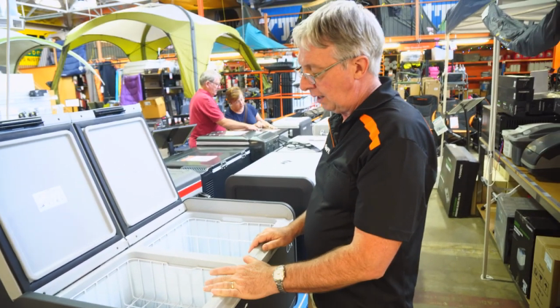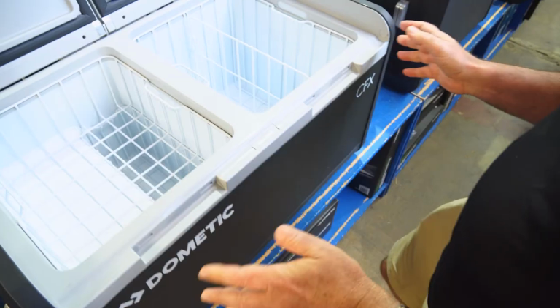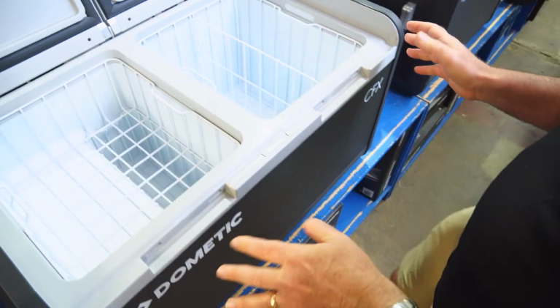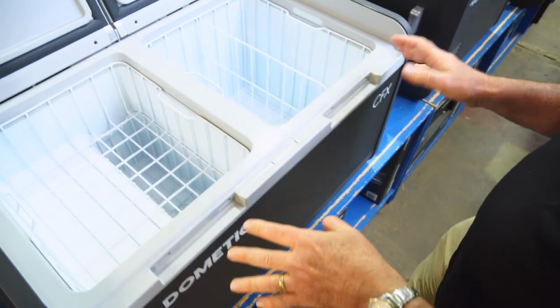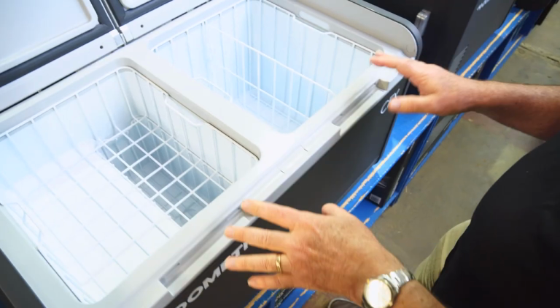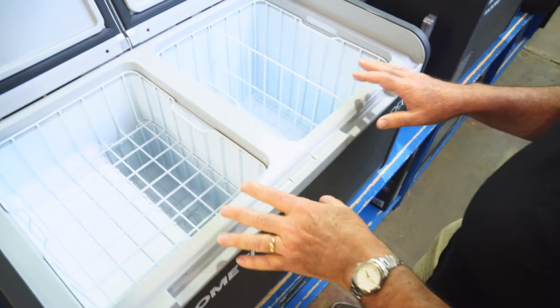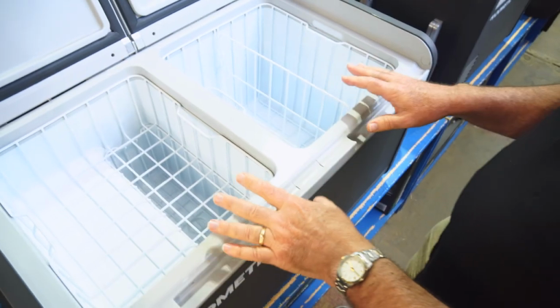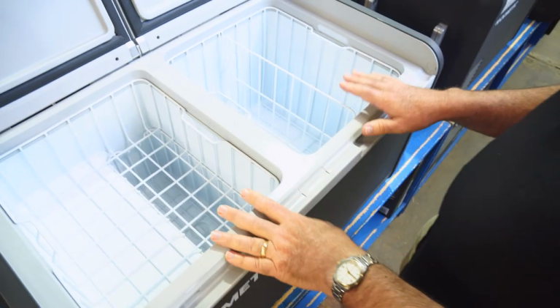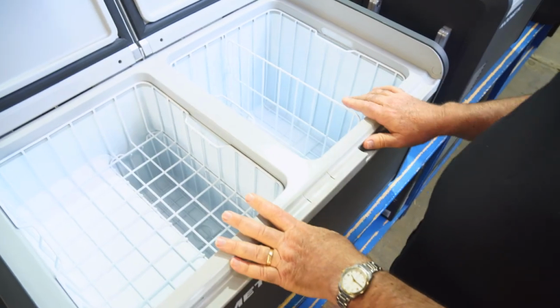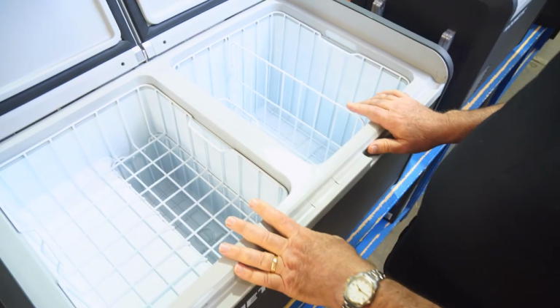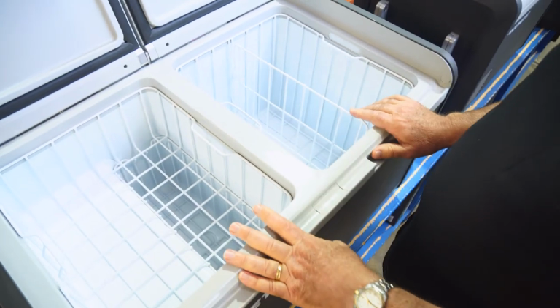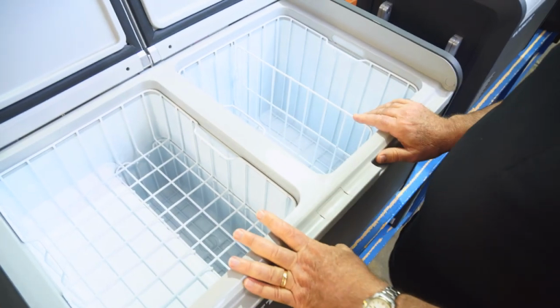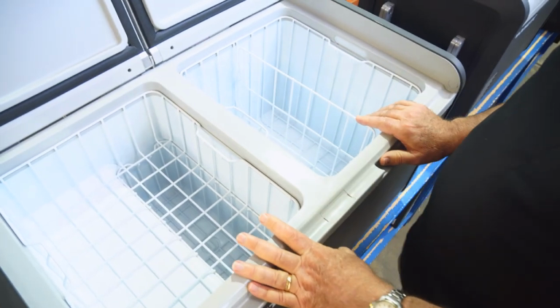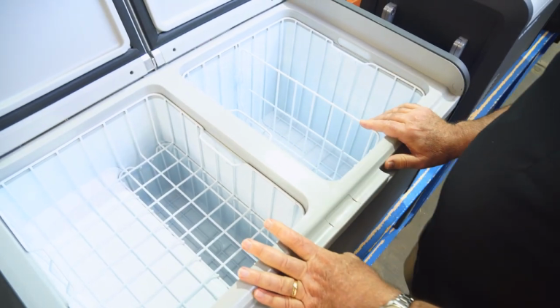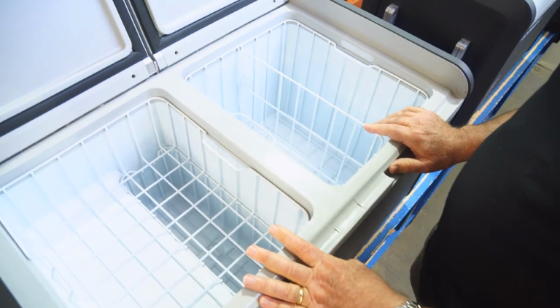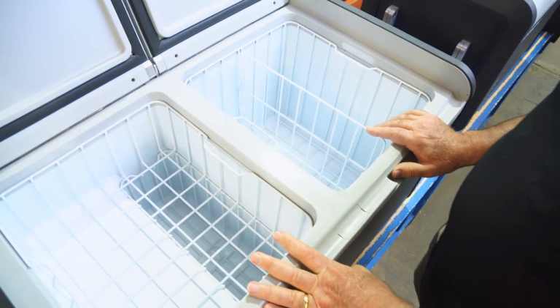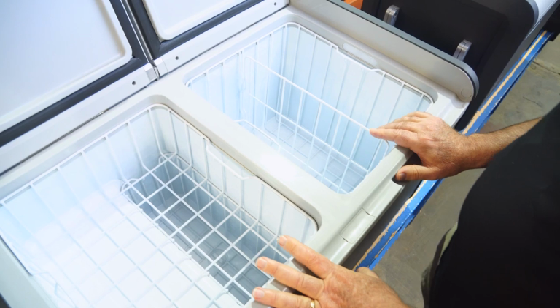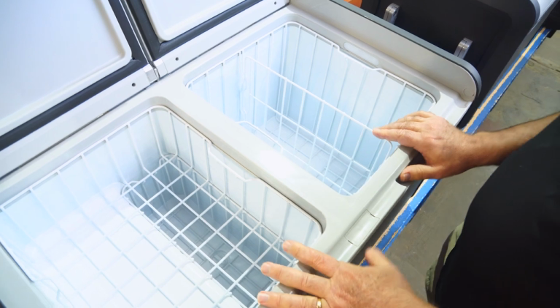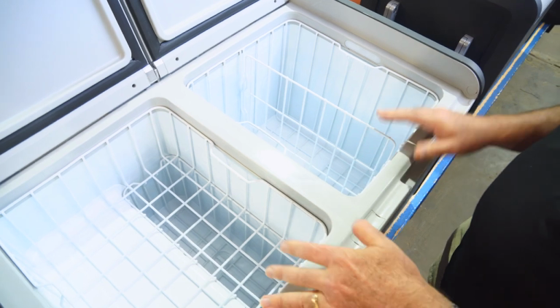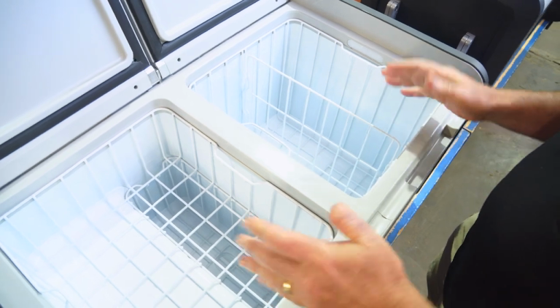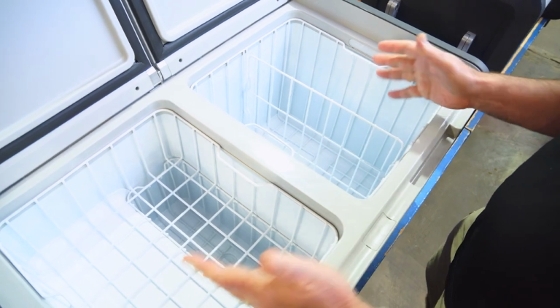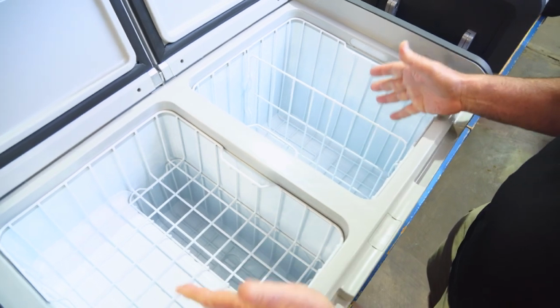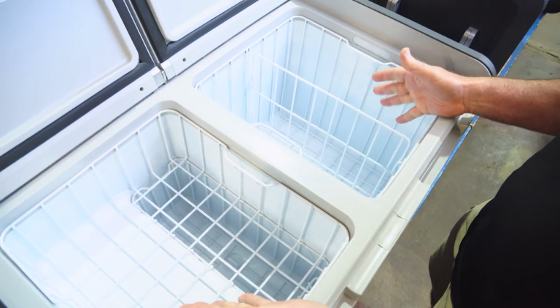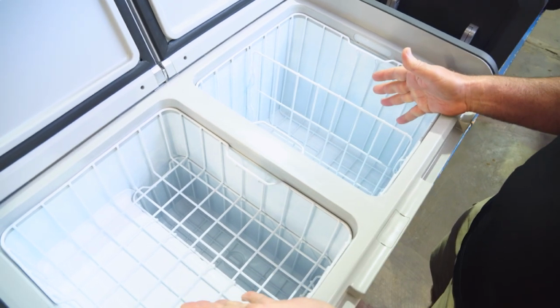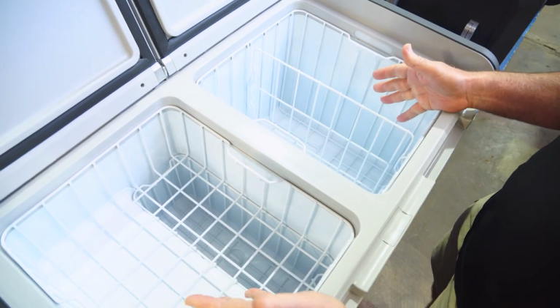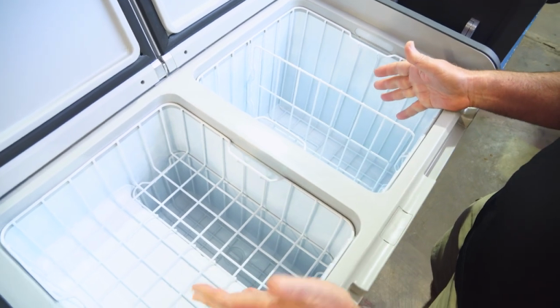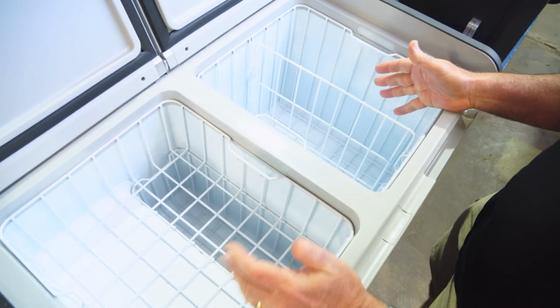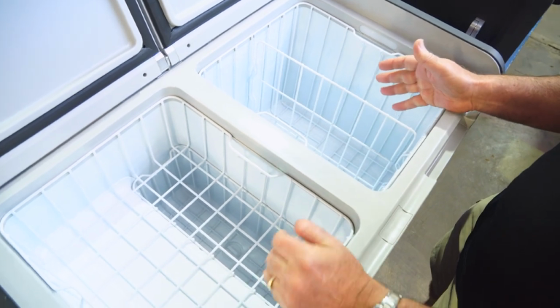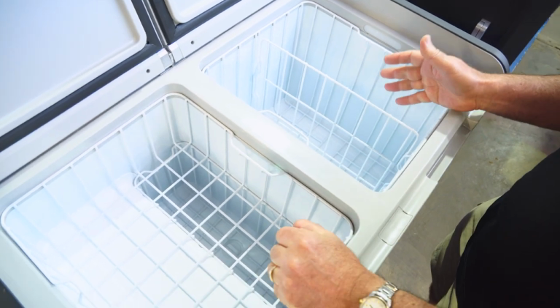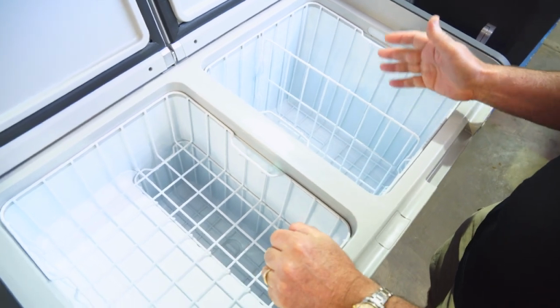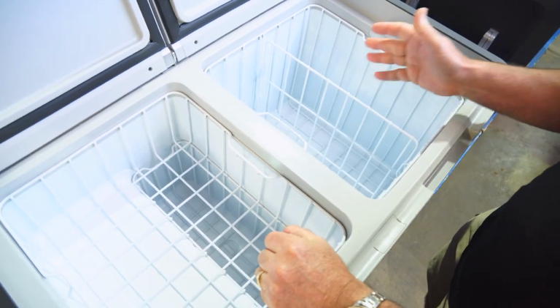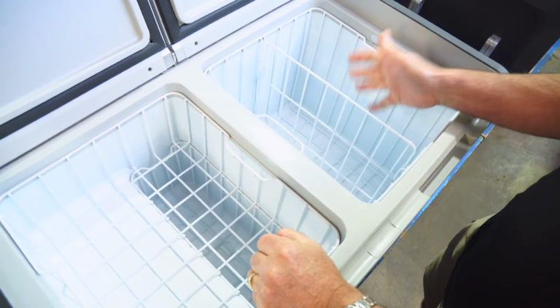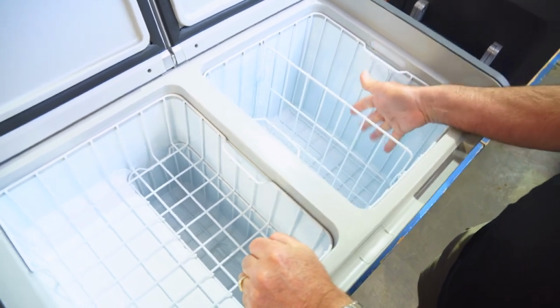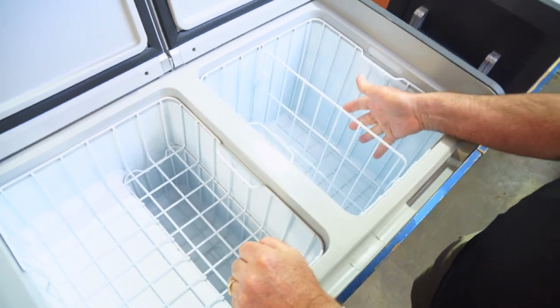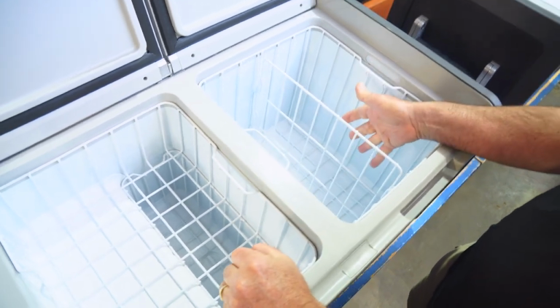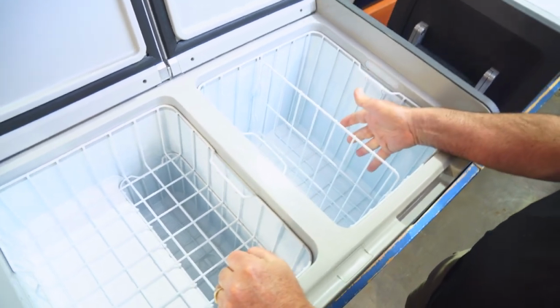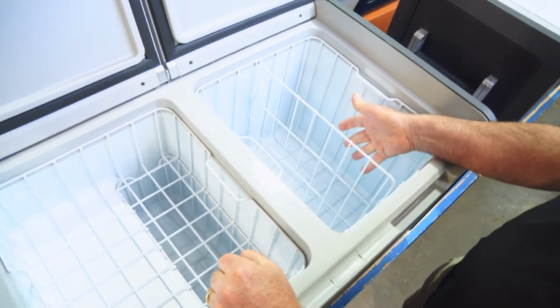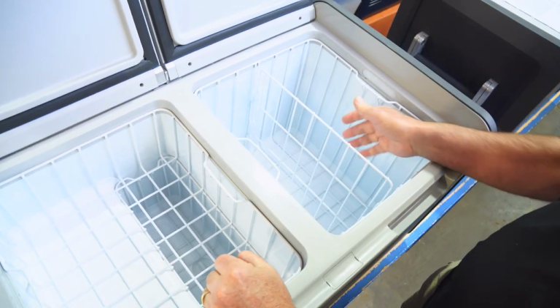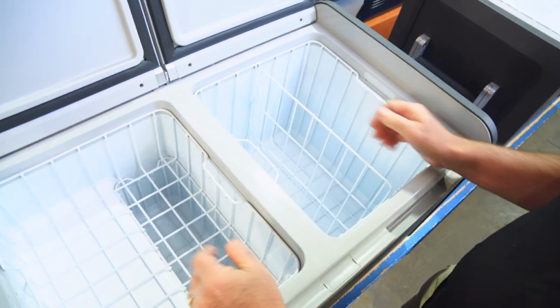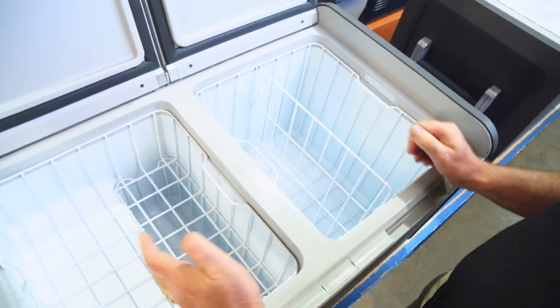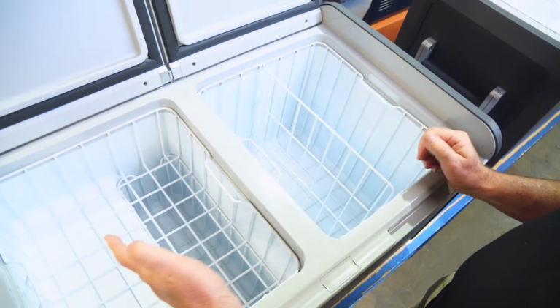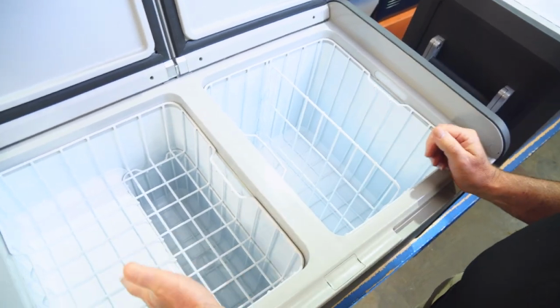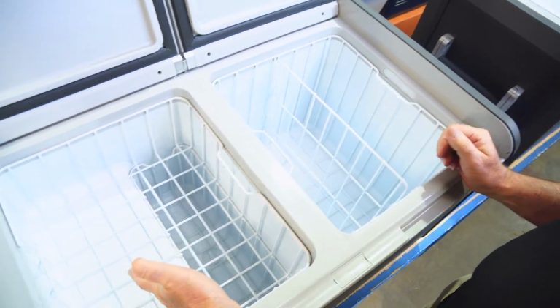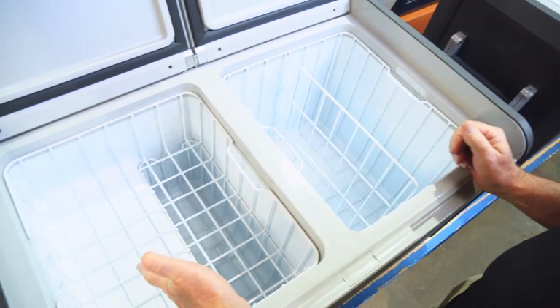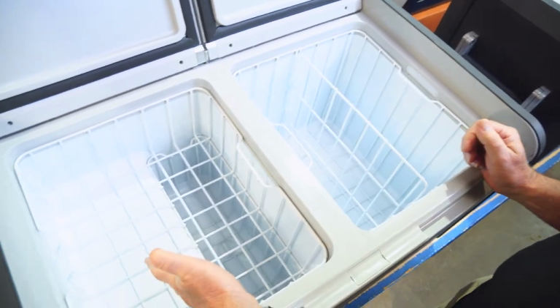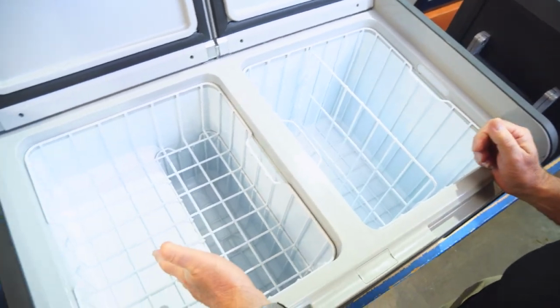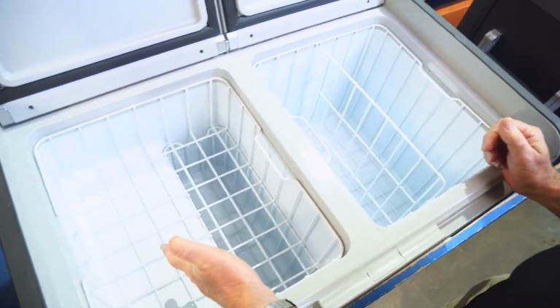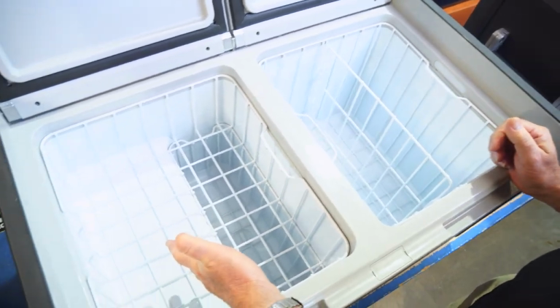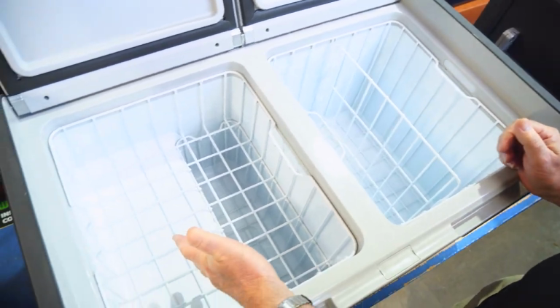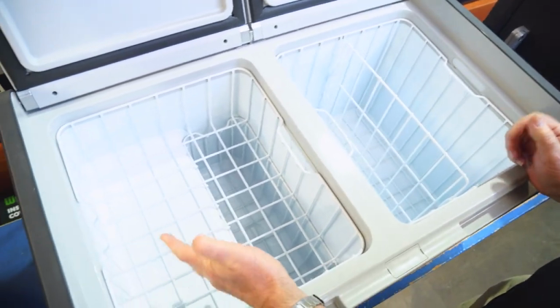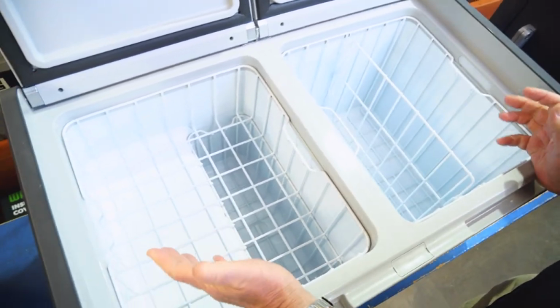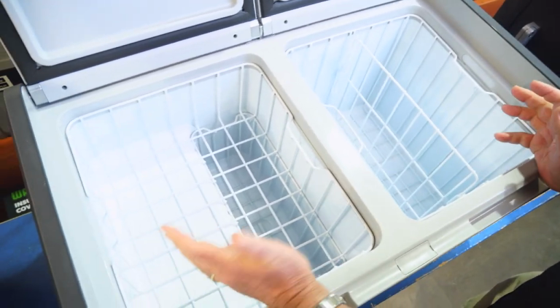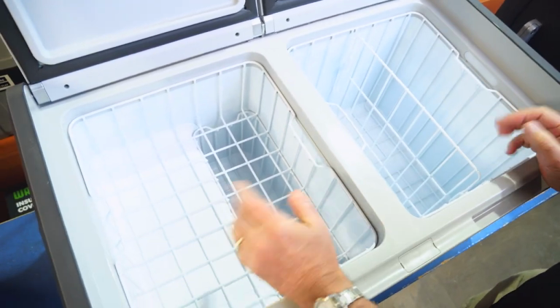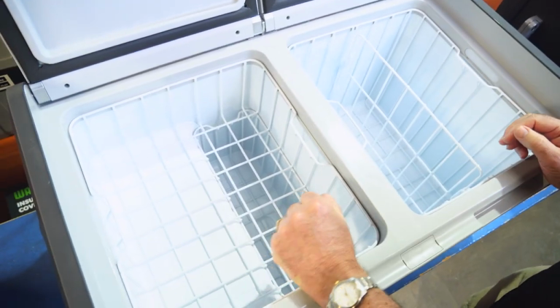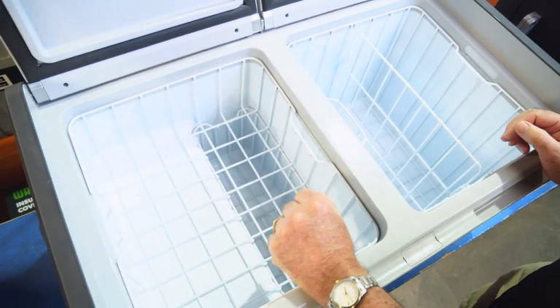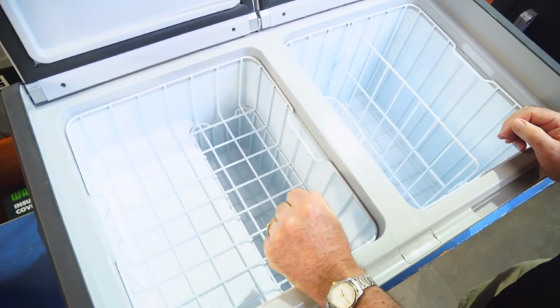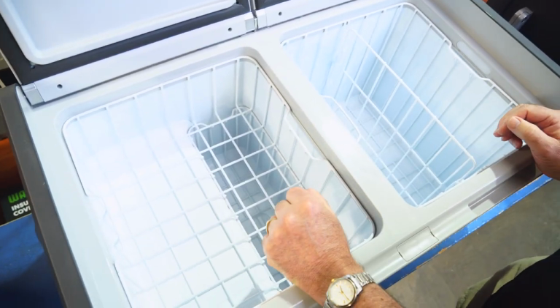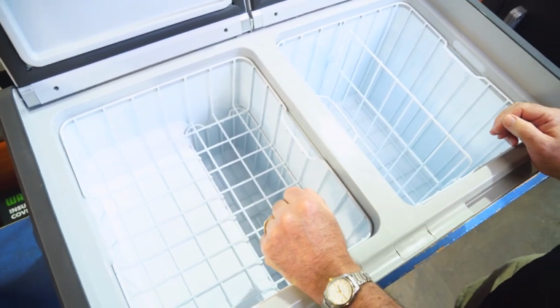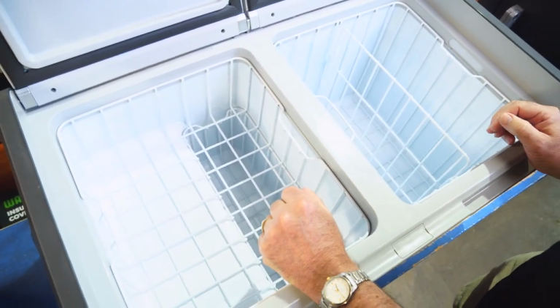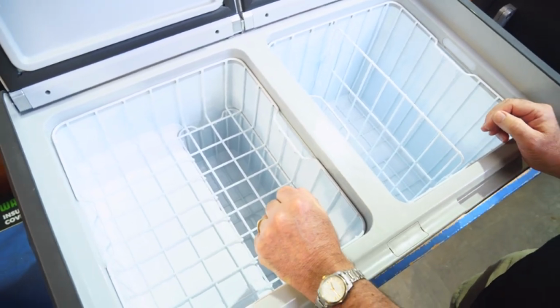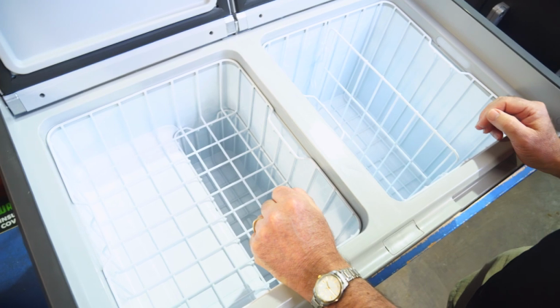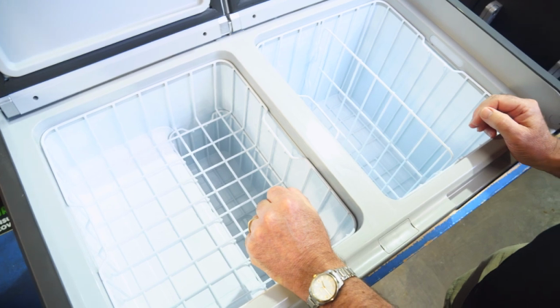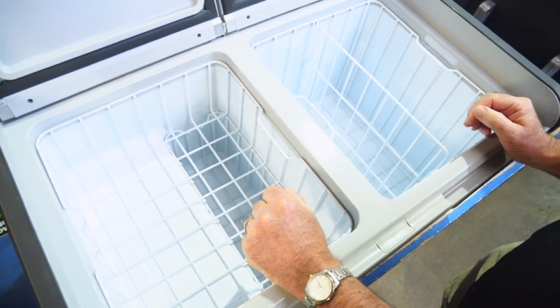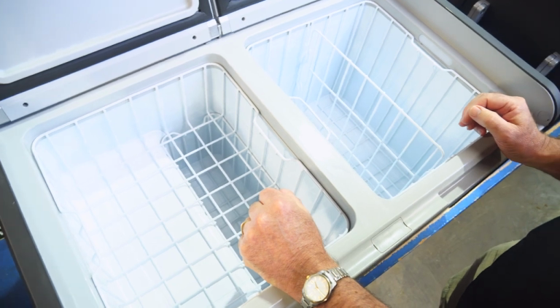Let's have a quick look inside these fridges. You've got two compartments — 40 litres in that one, 35 in the other — for a total 75-litre capacity.